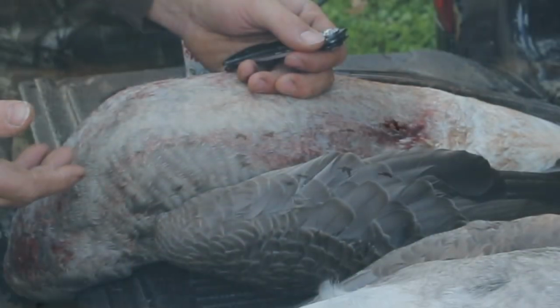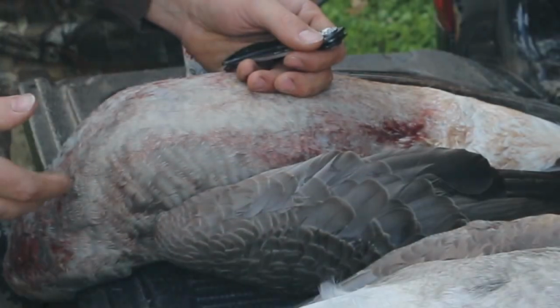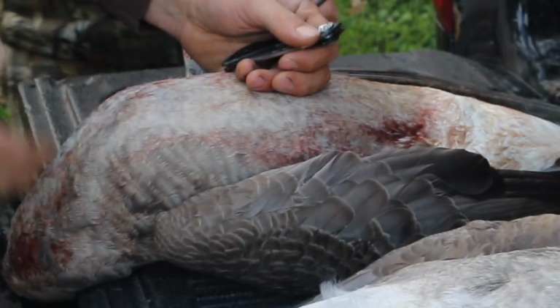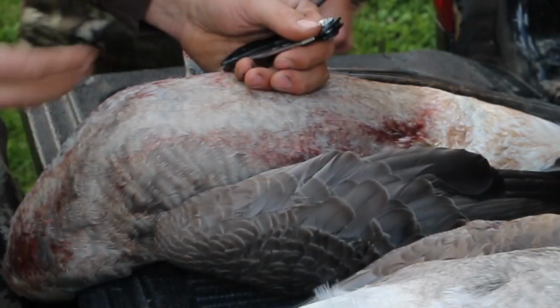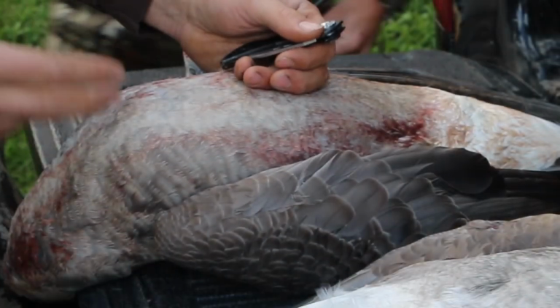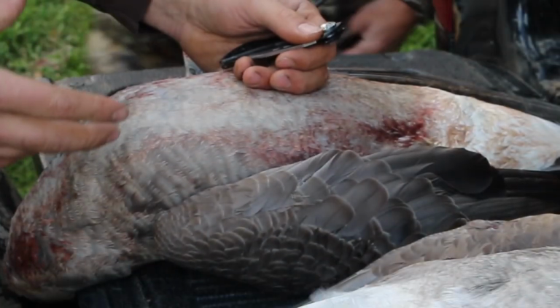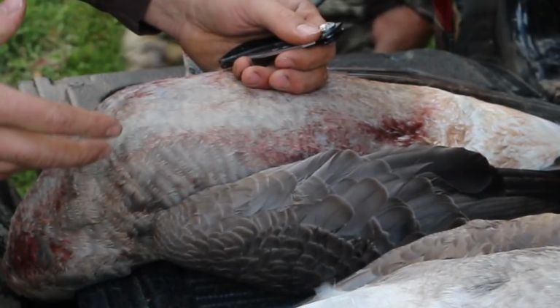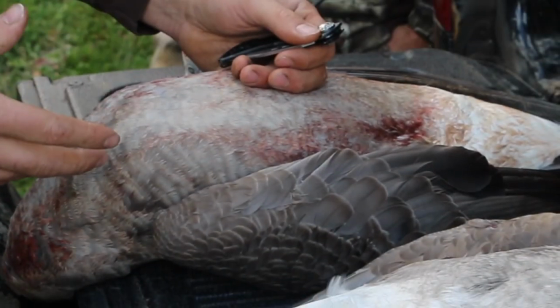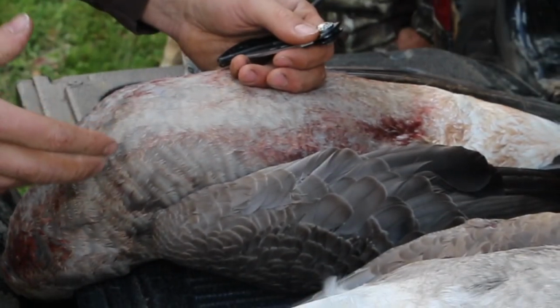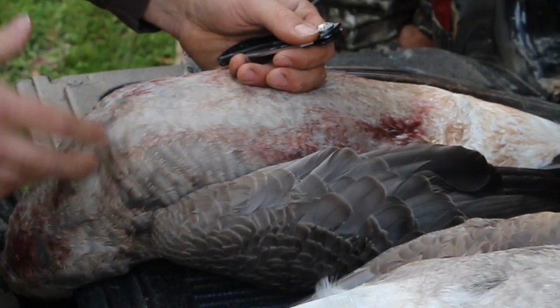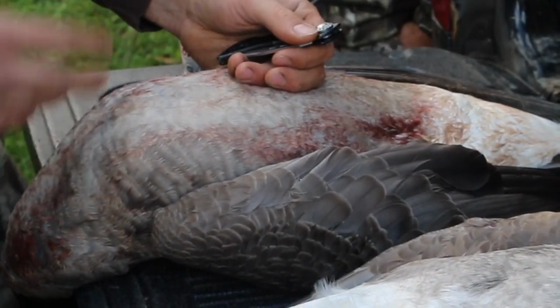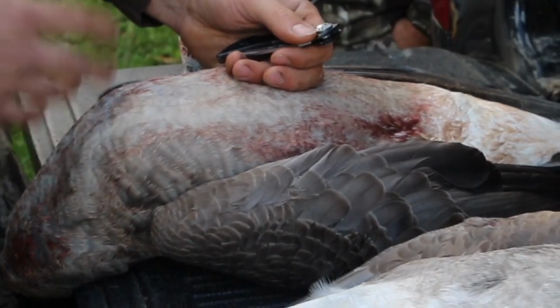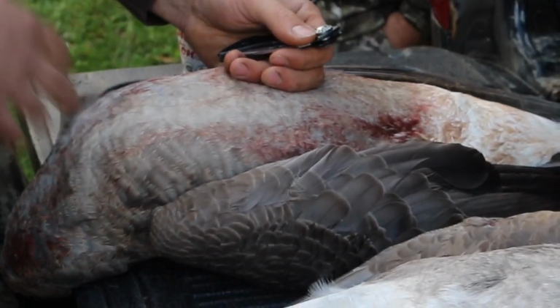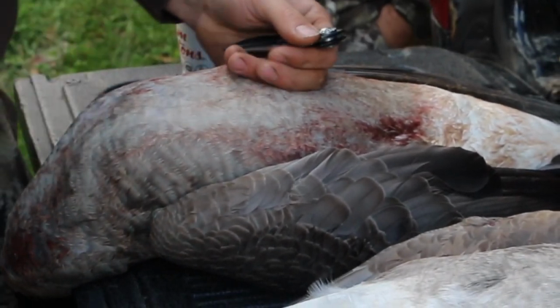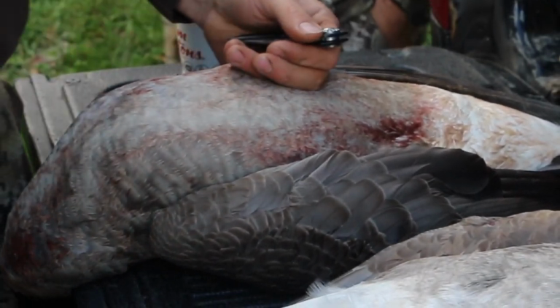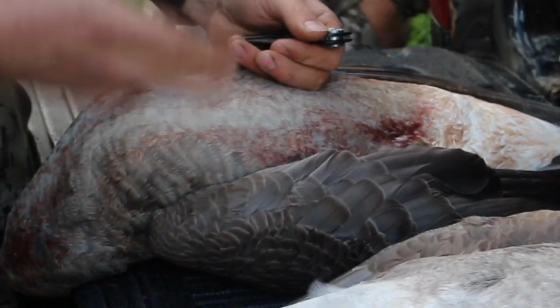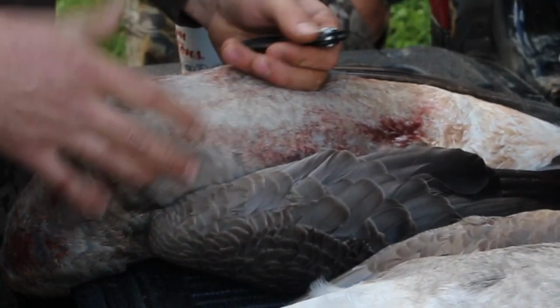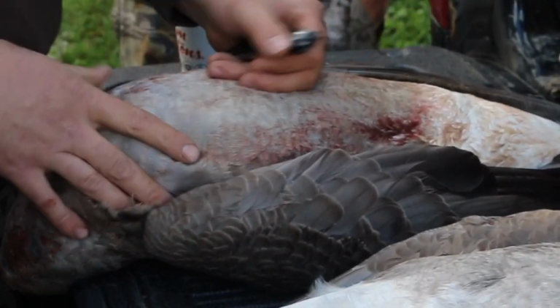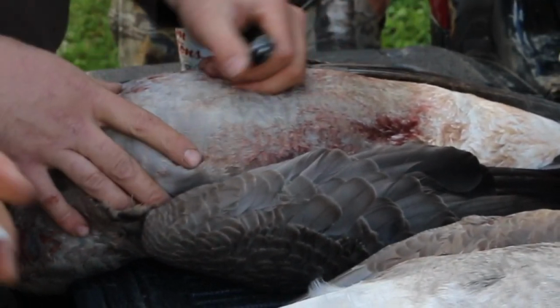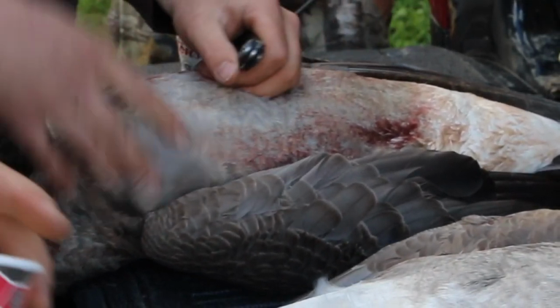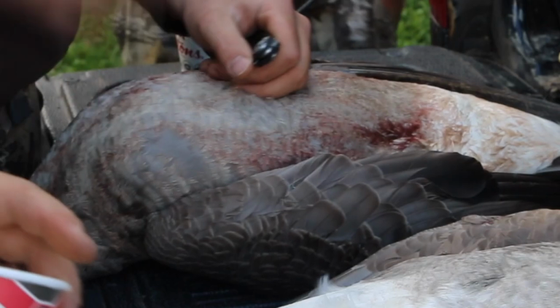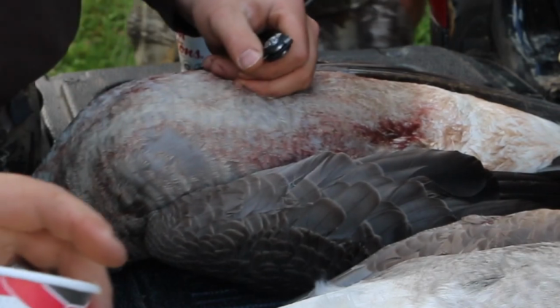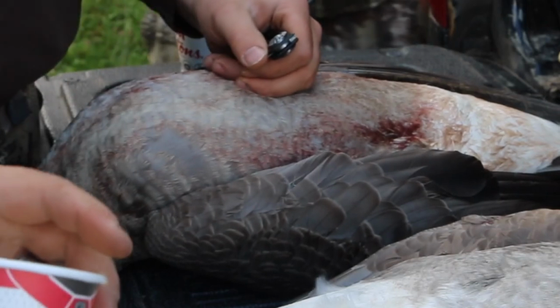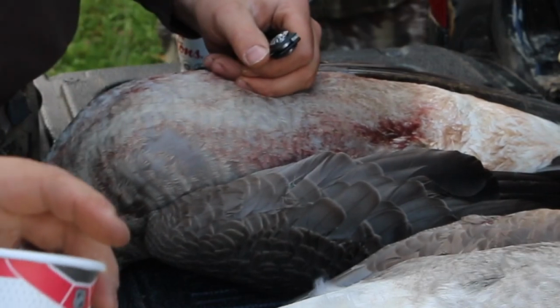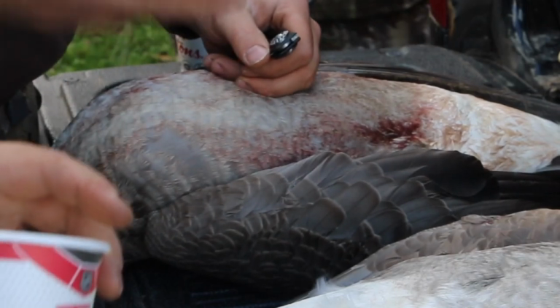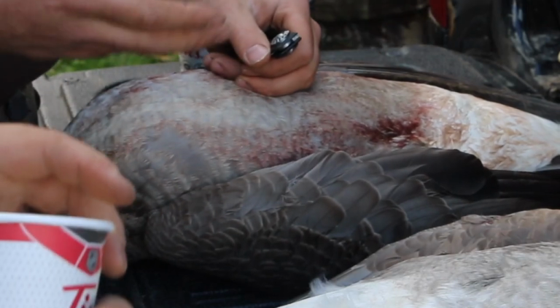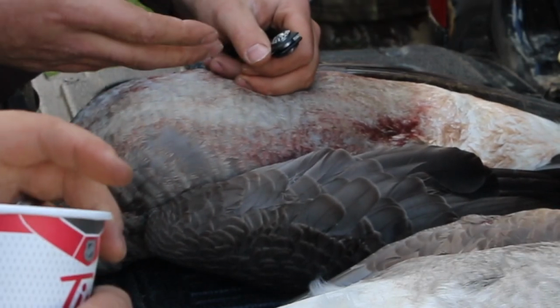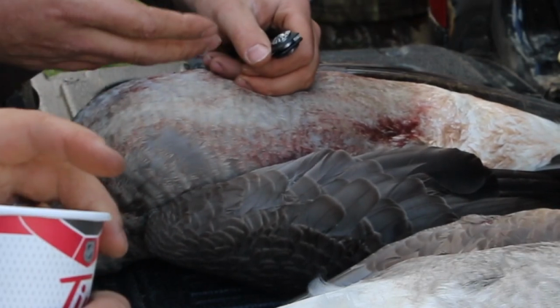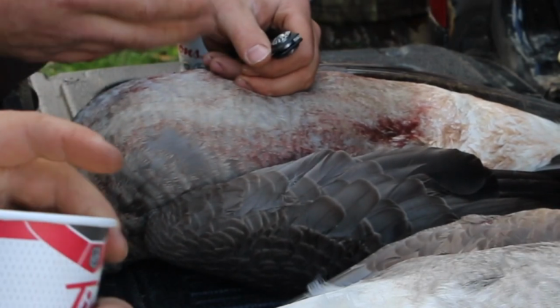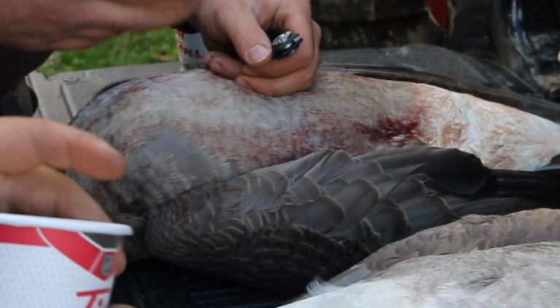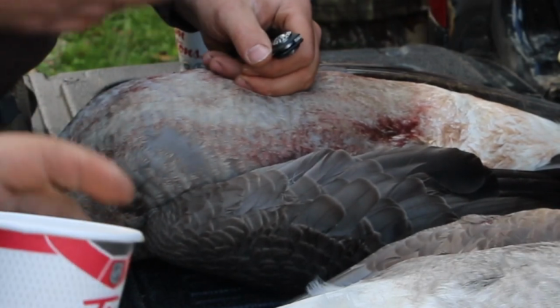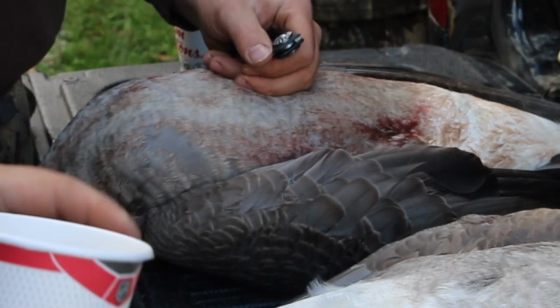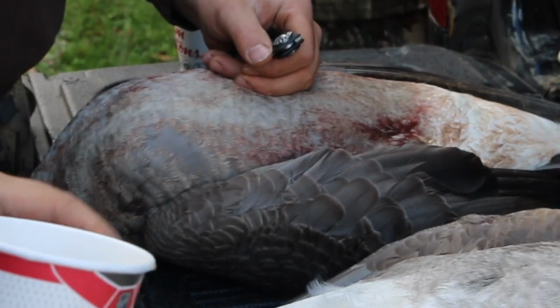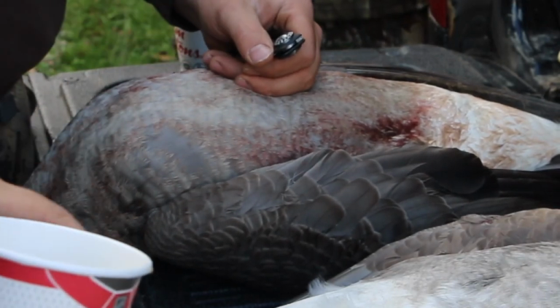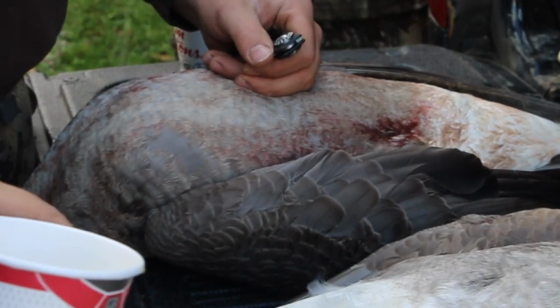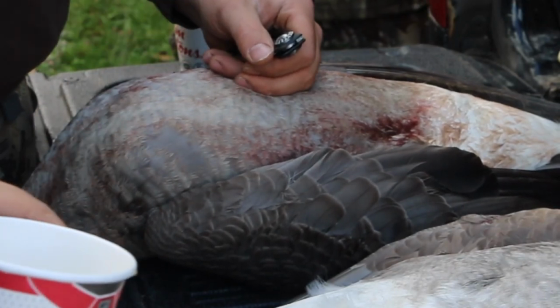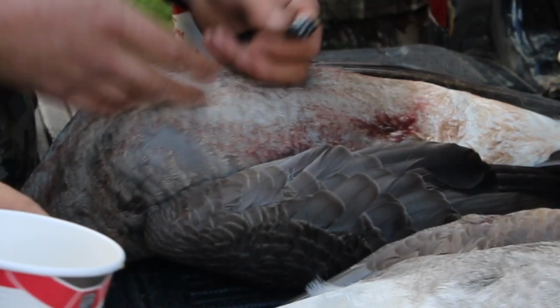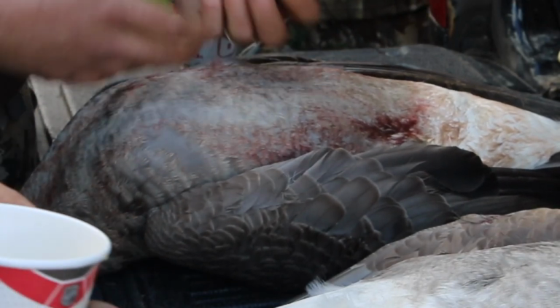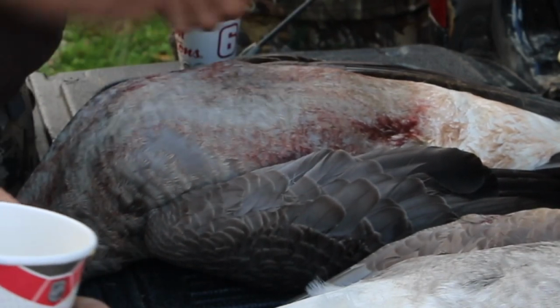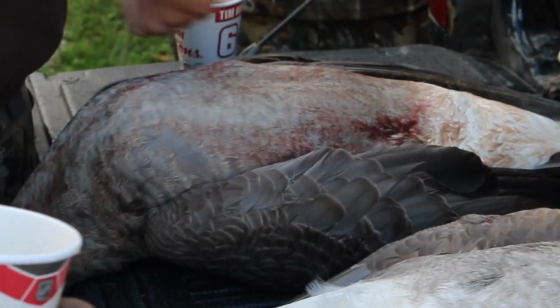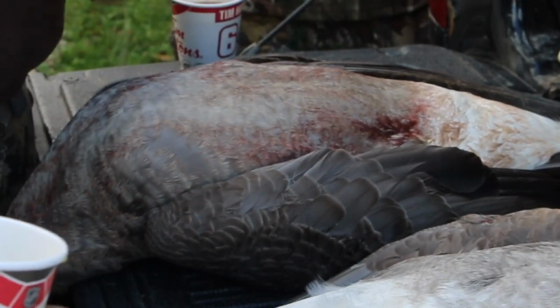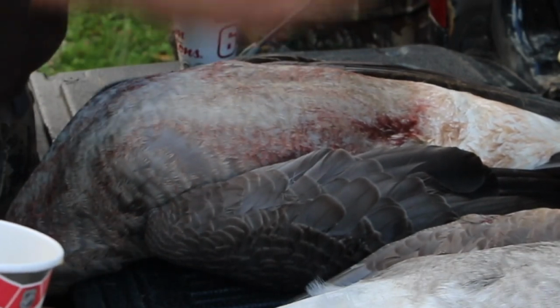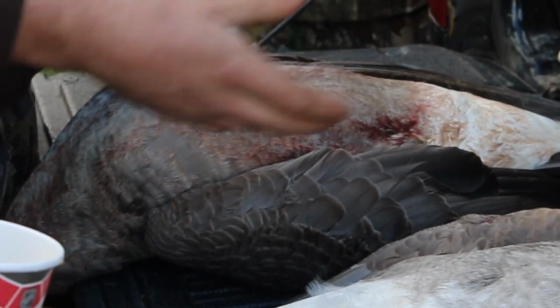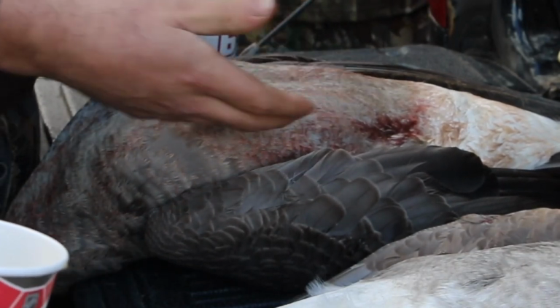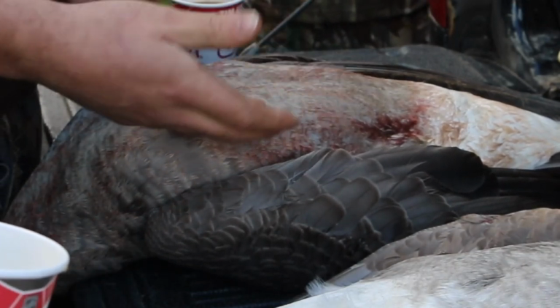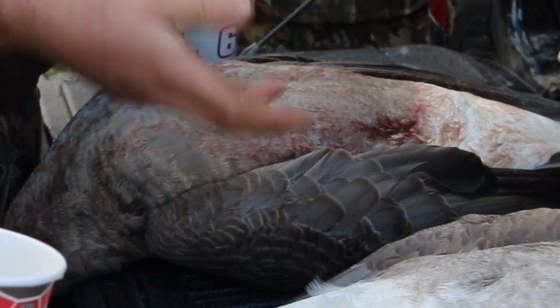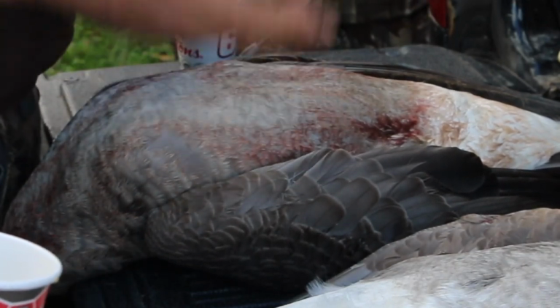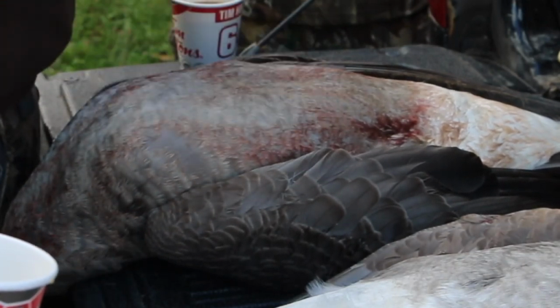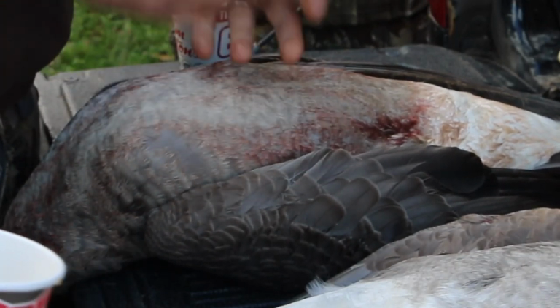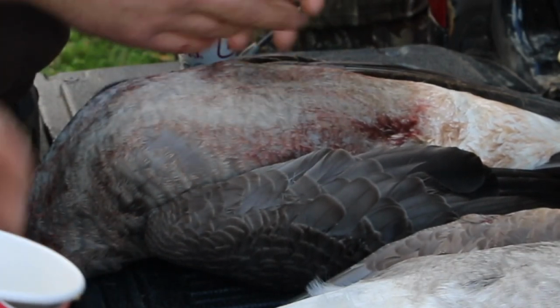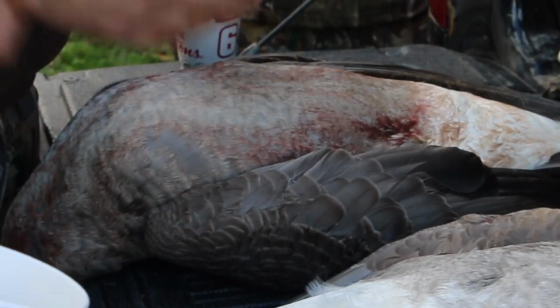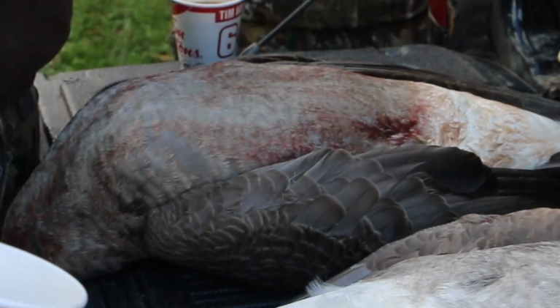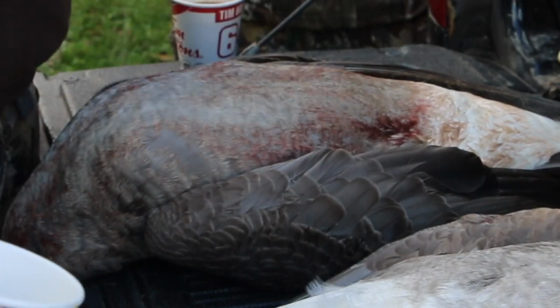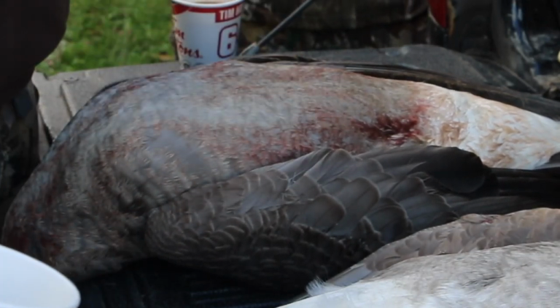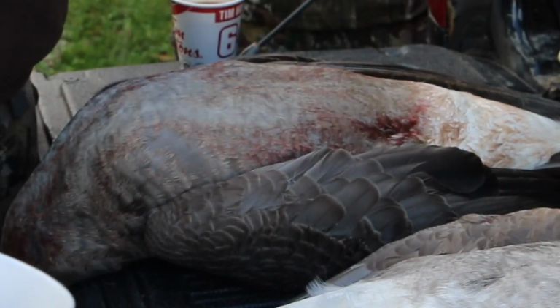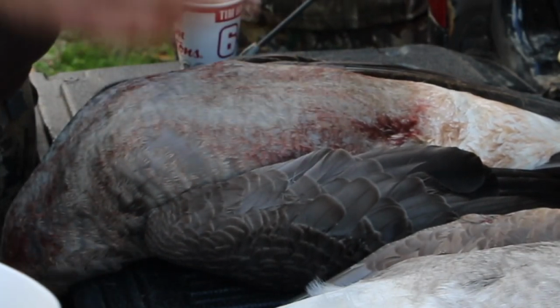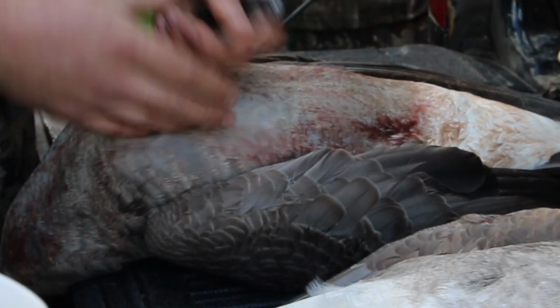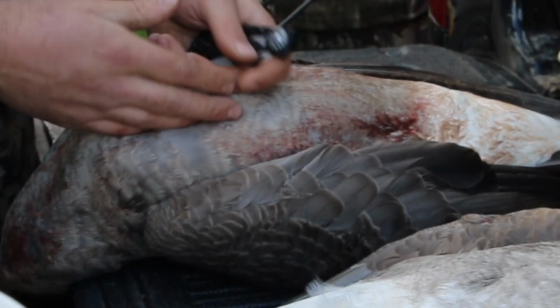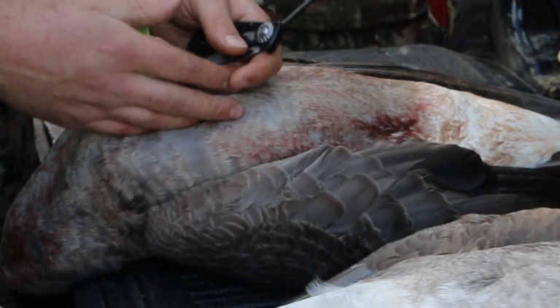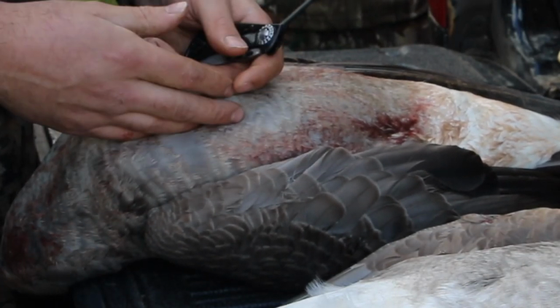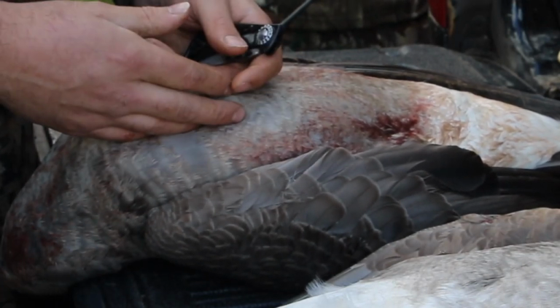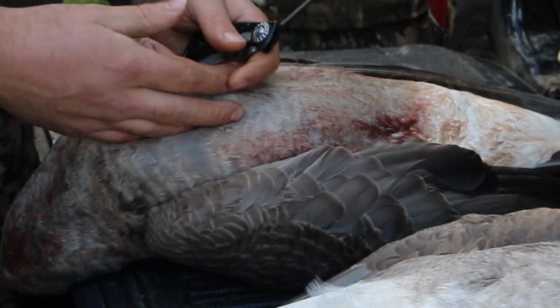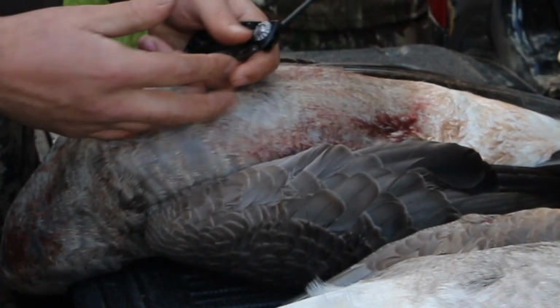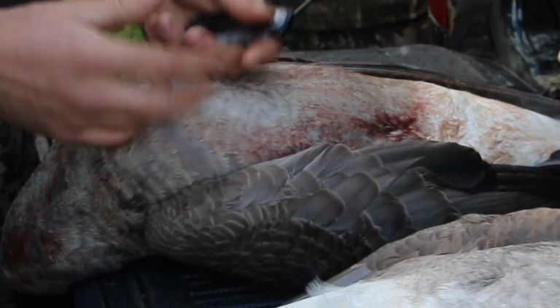A Canada Goose, unless it's a bigger bird, doesn't really have a lot going on. You've got the breasts, the thighs, and some people like the hearts.